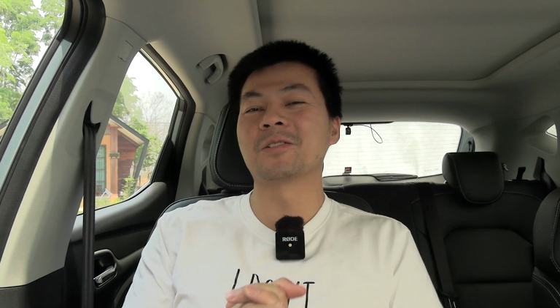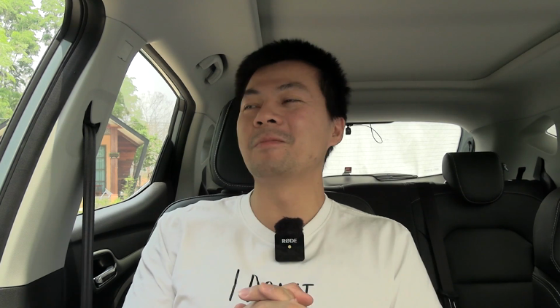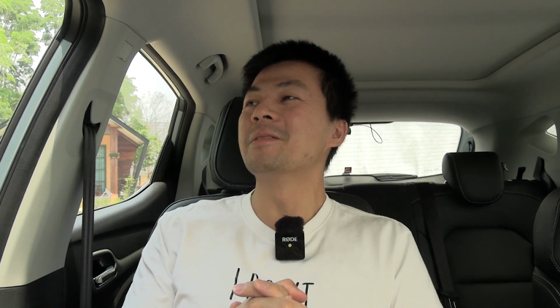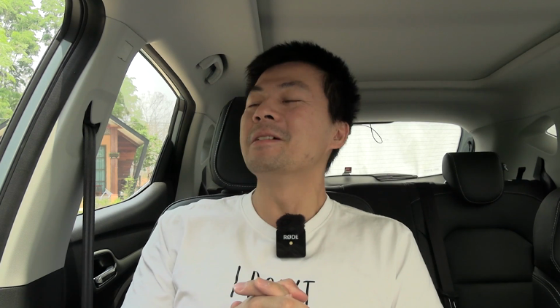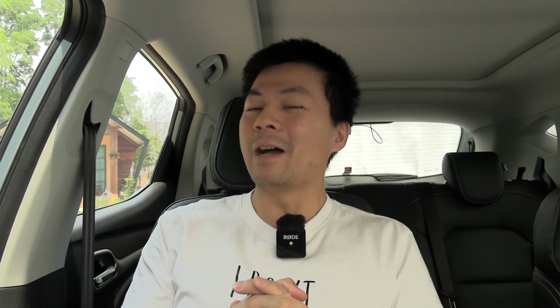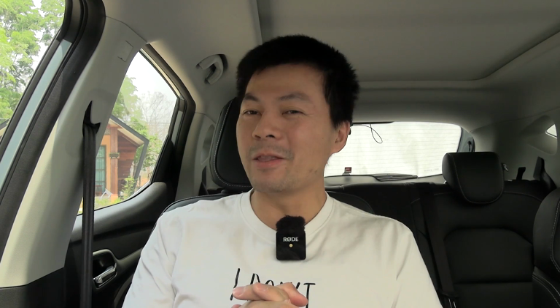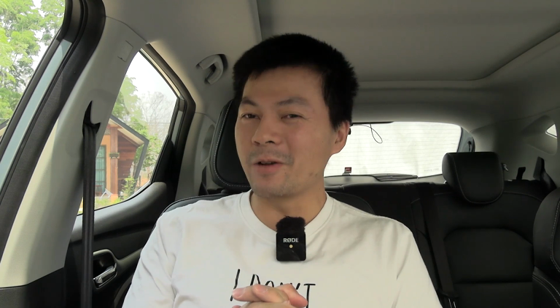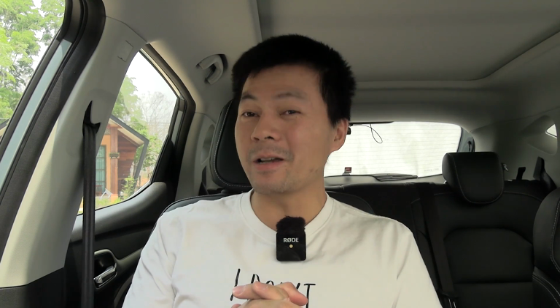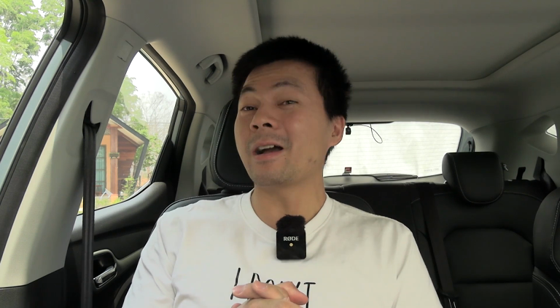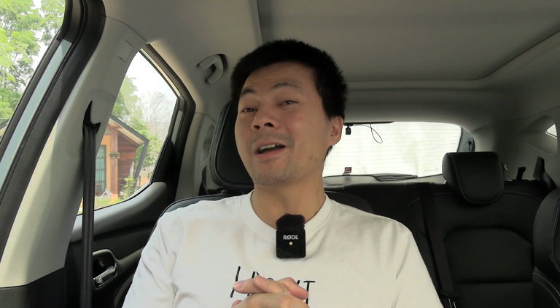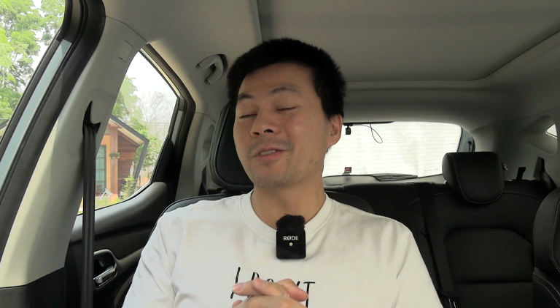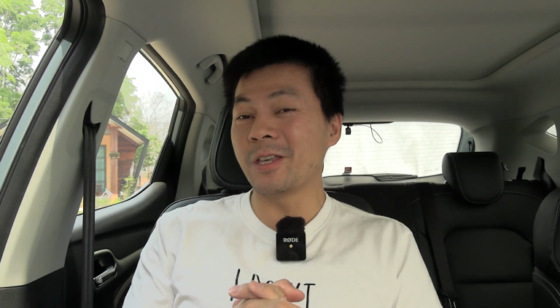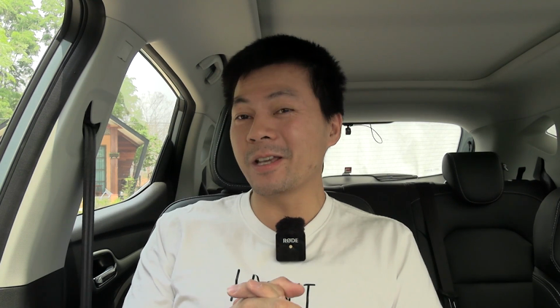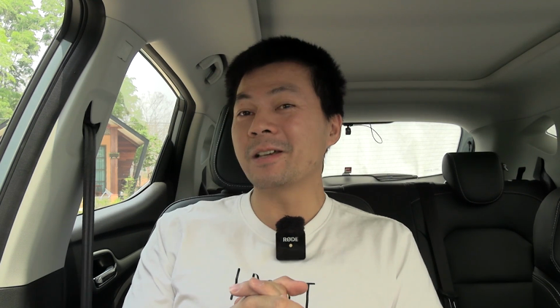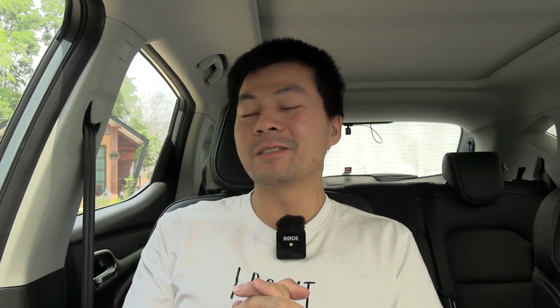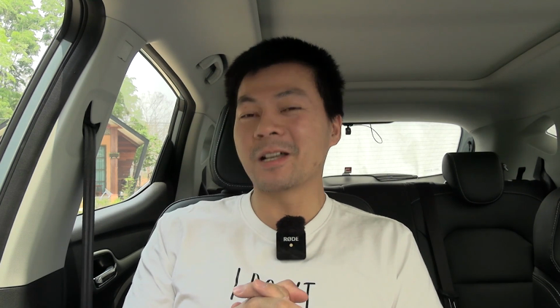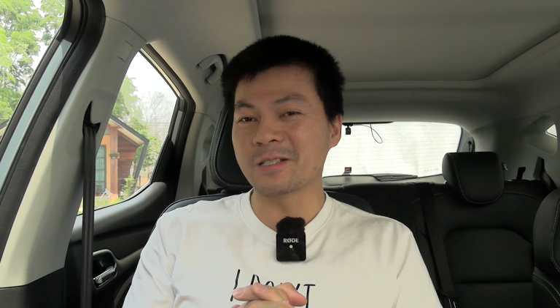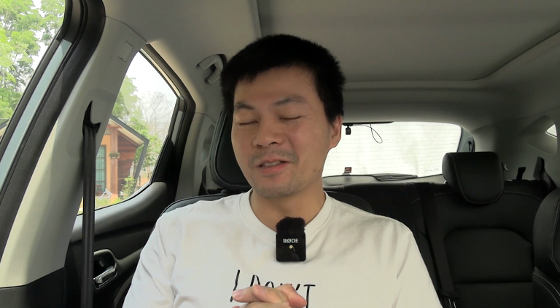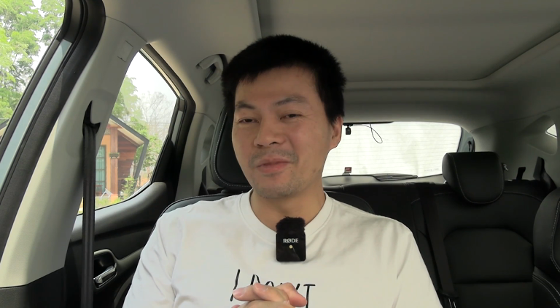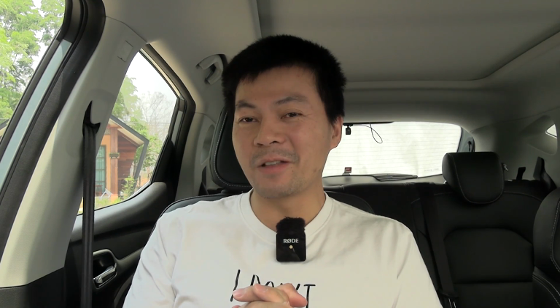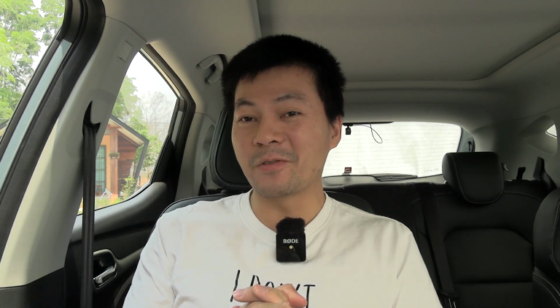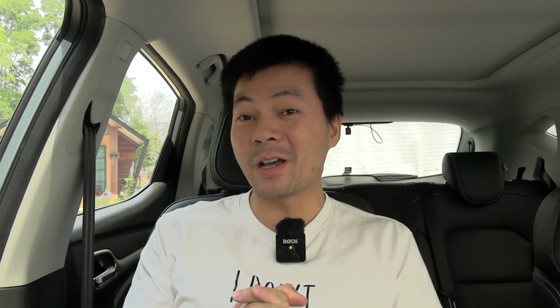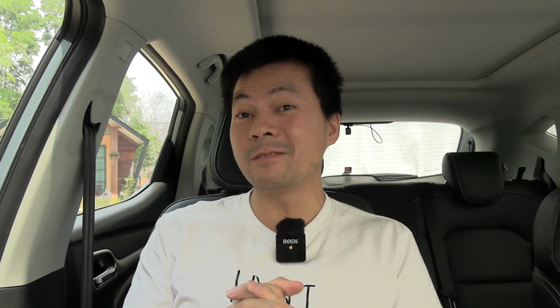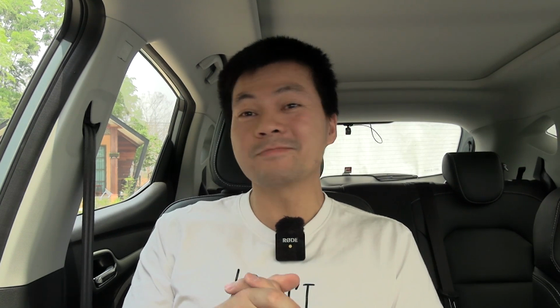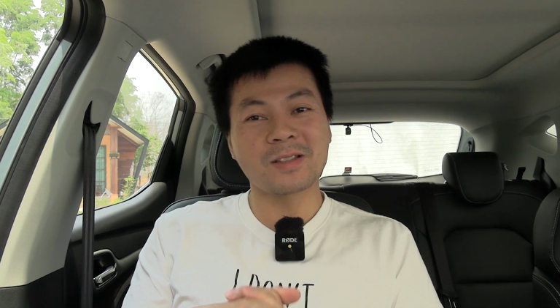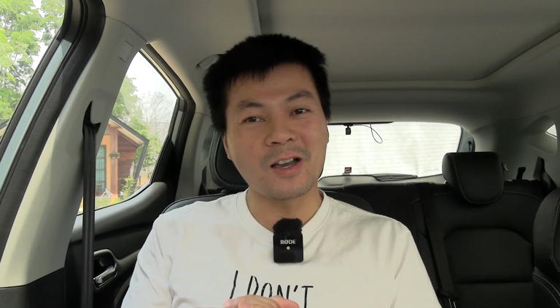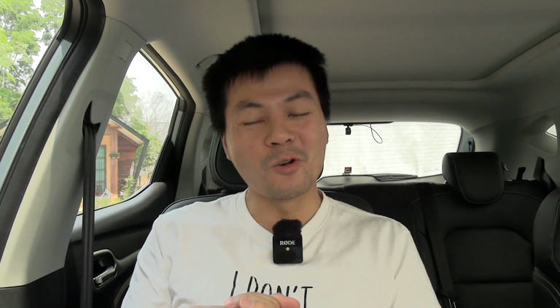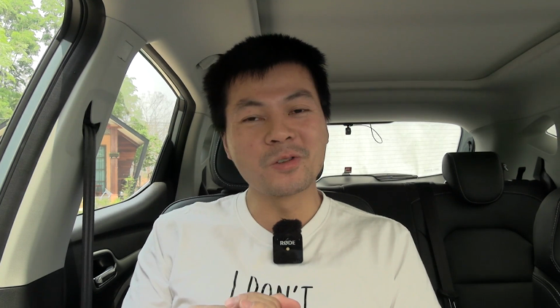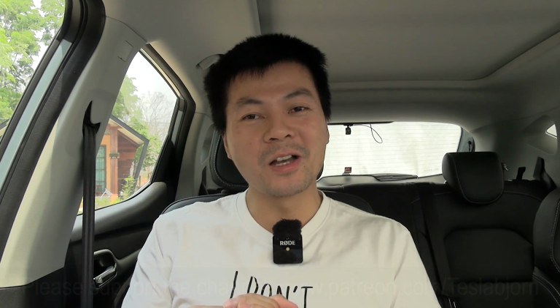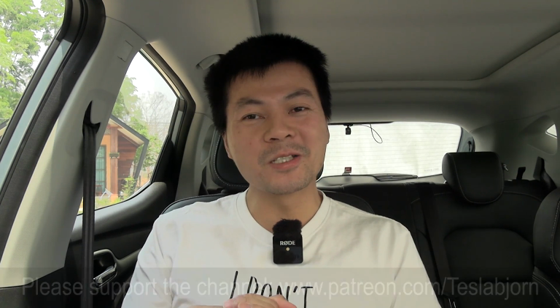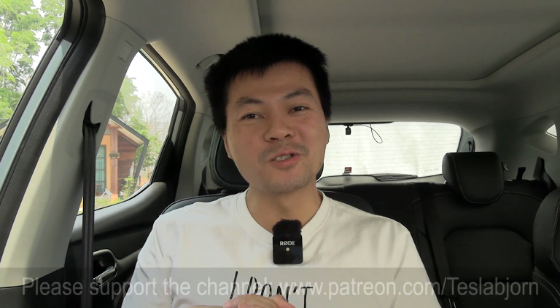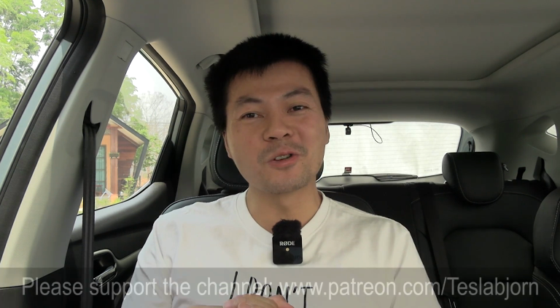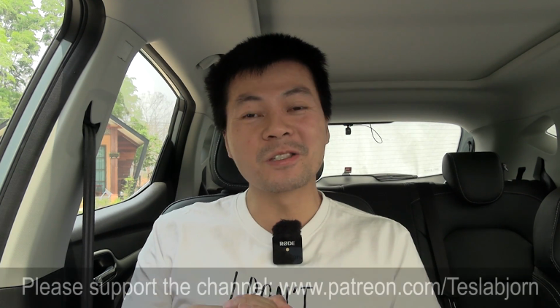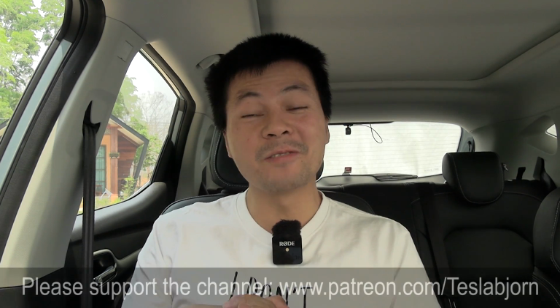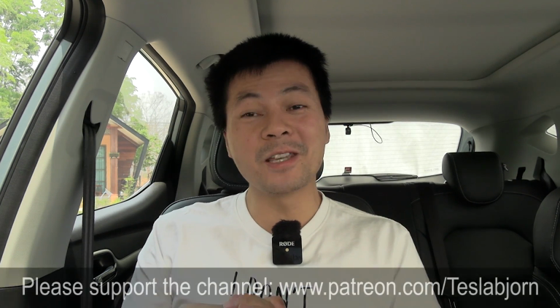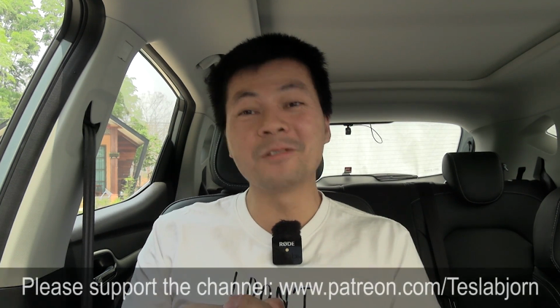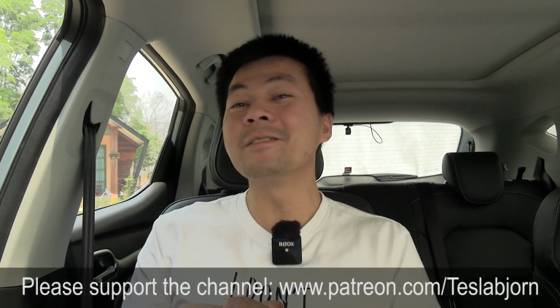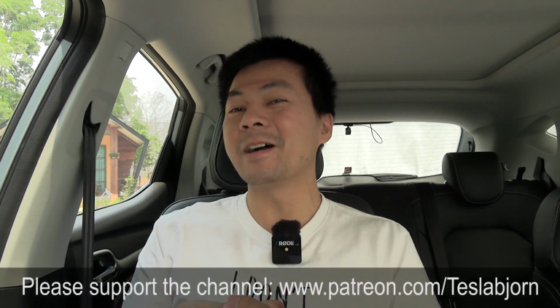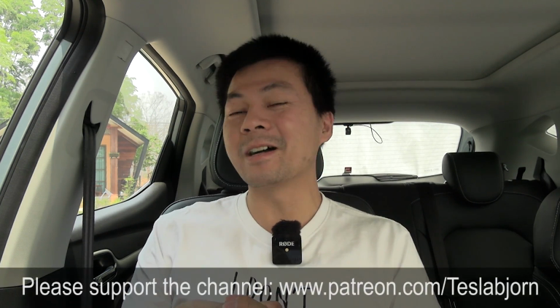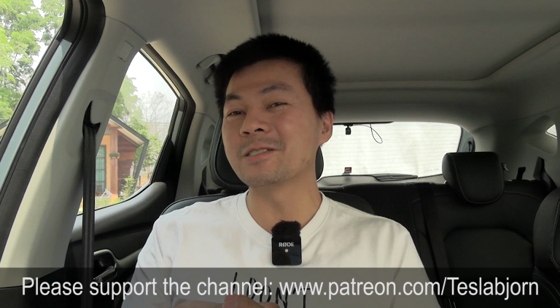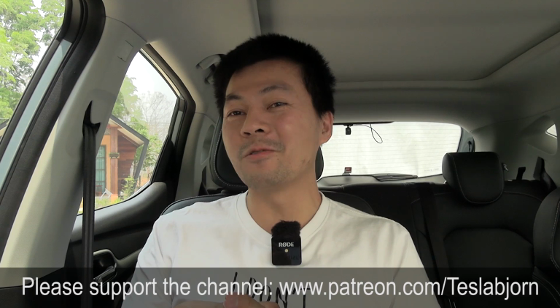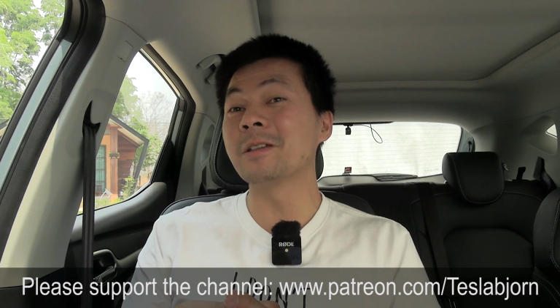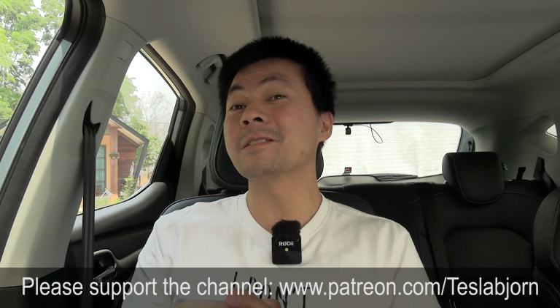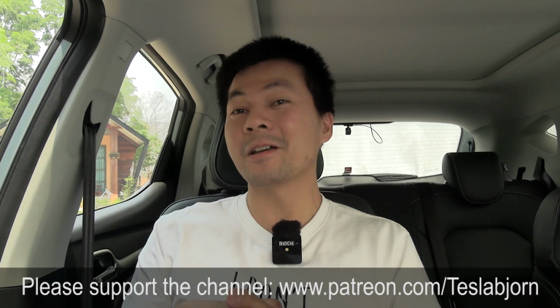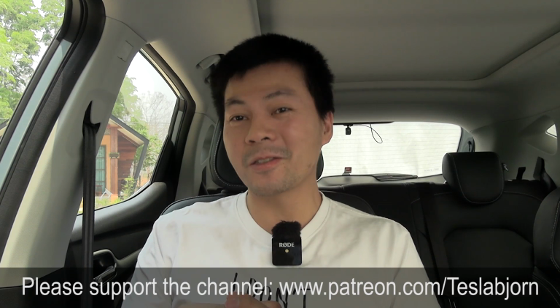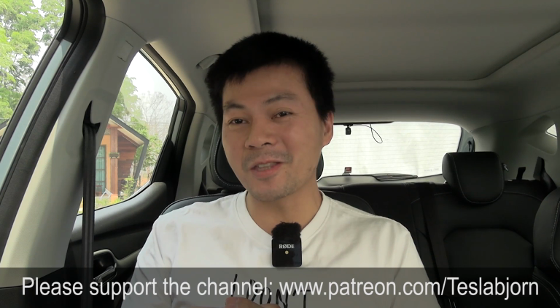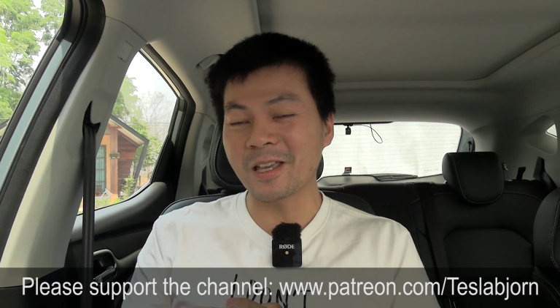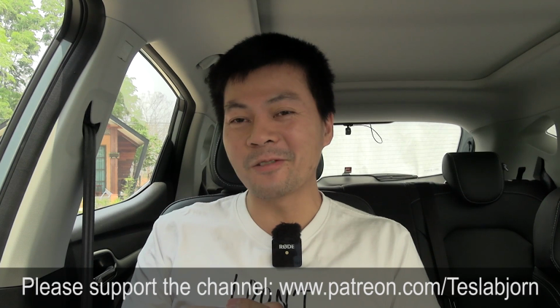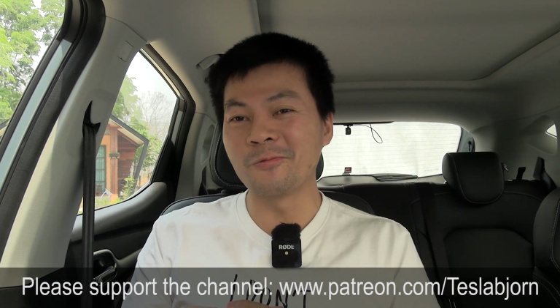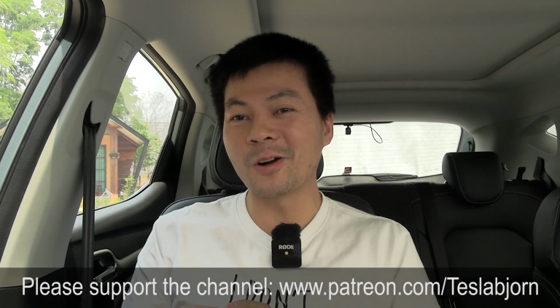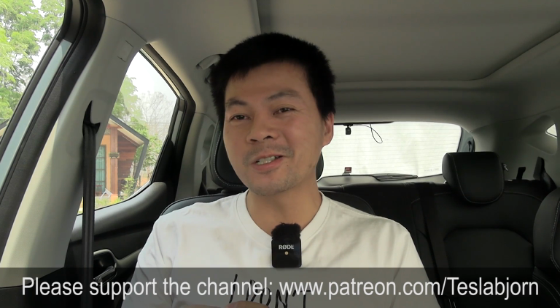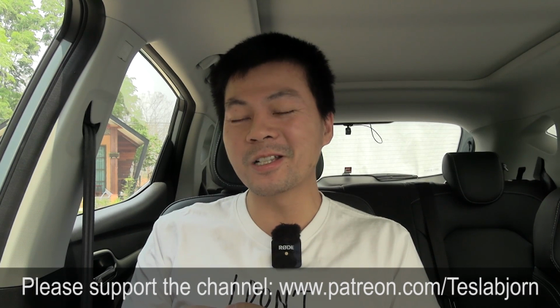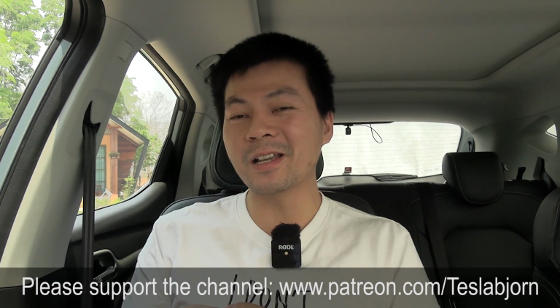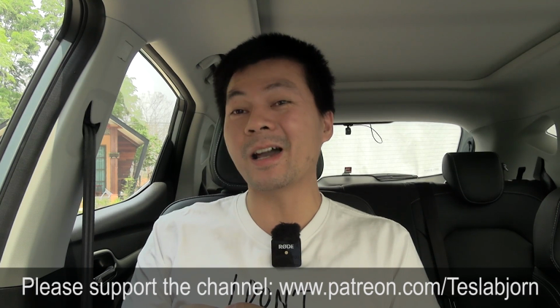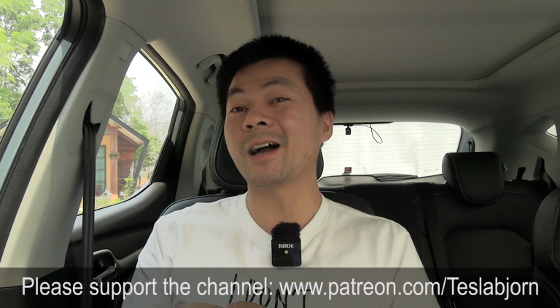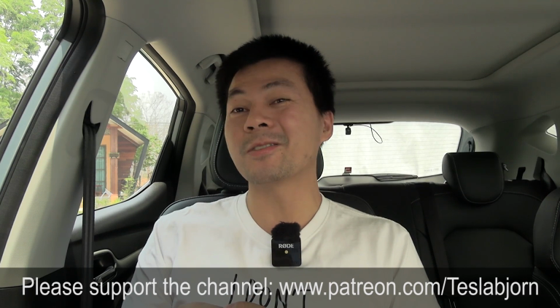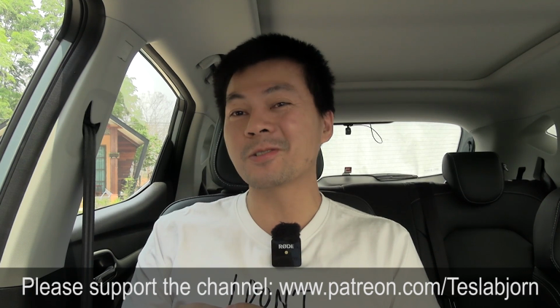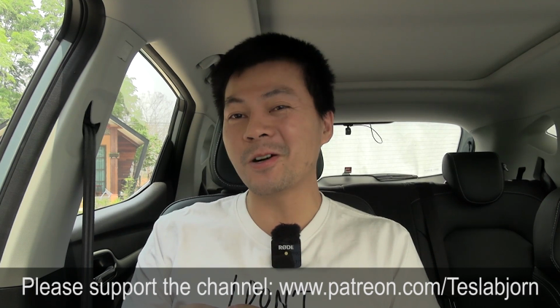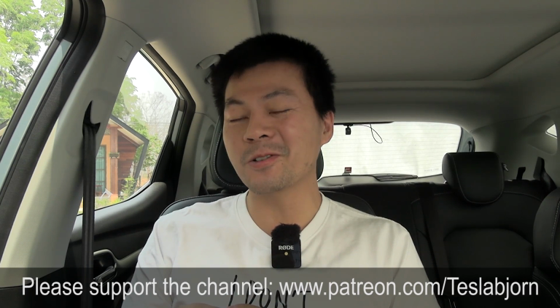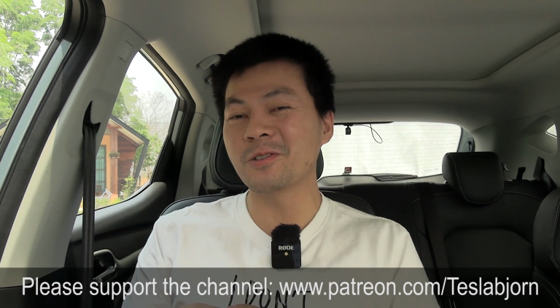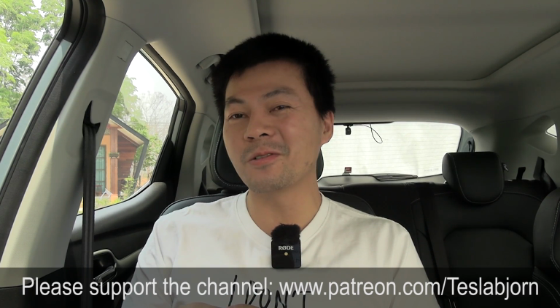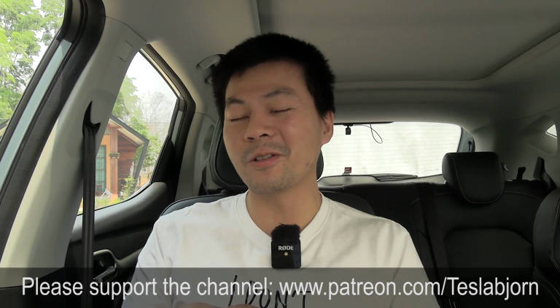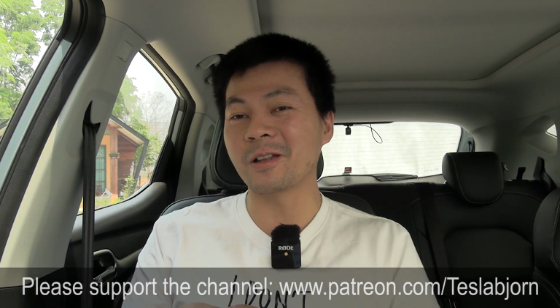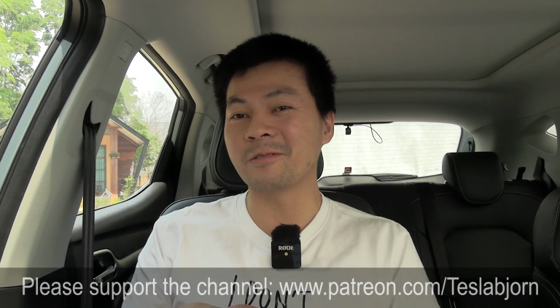Anyway, I think that's going to be it for now. I hope you guys enjoyed this video. As always, thank you for watching, and talk to you later.